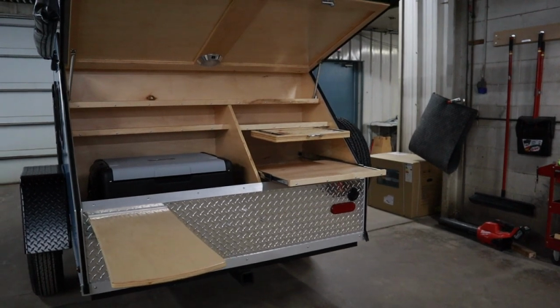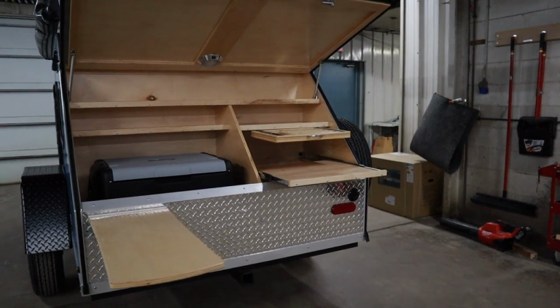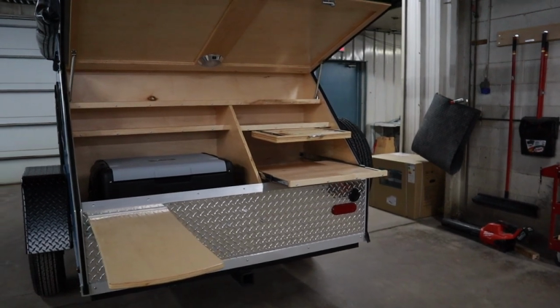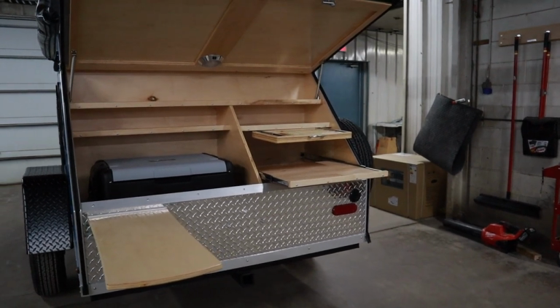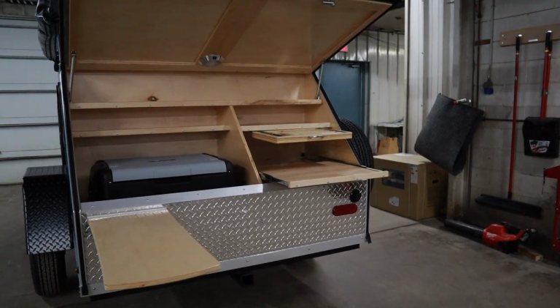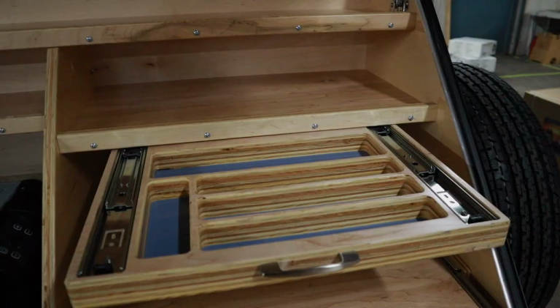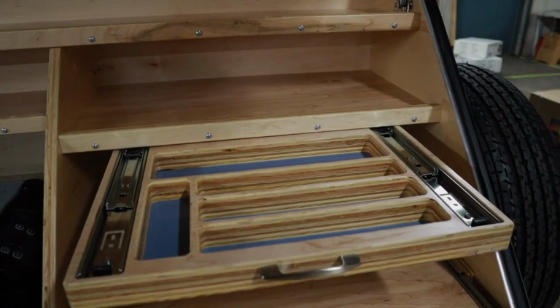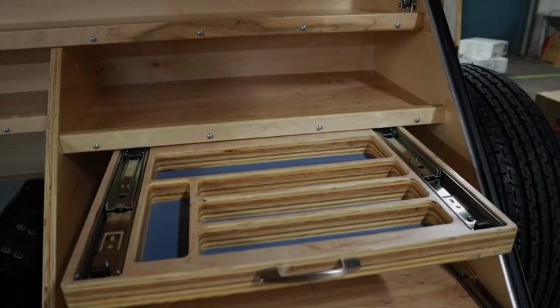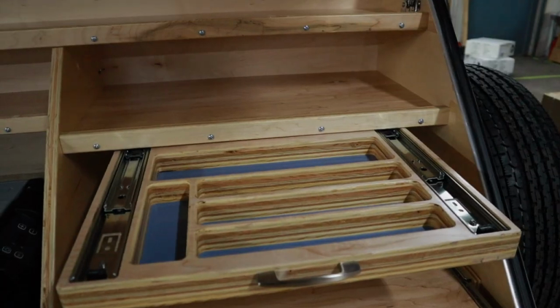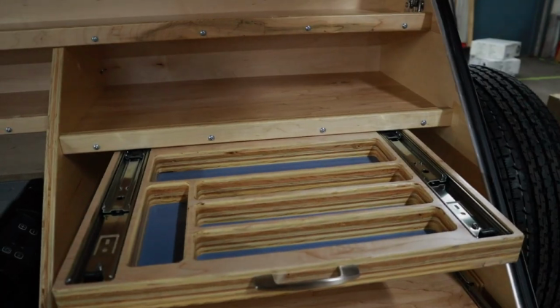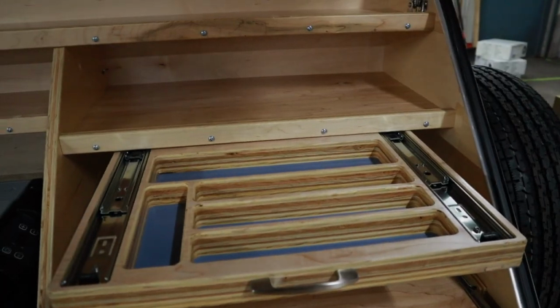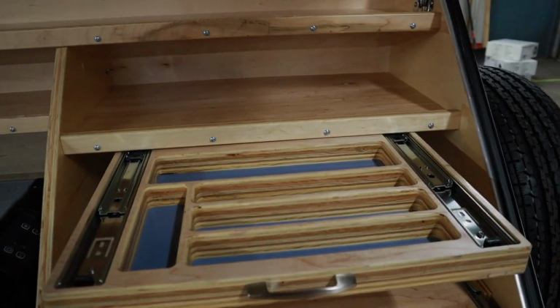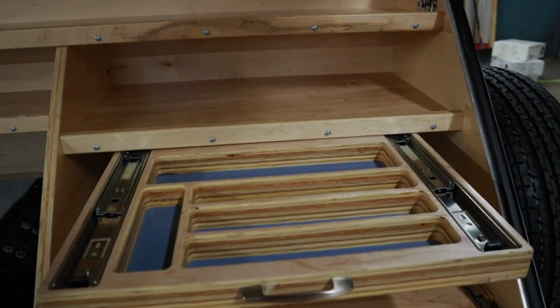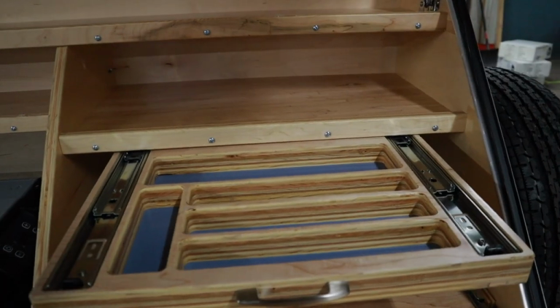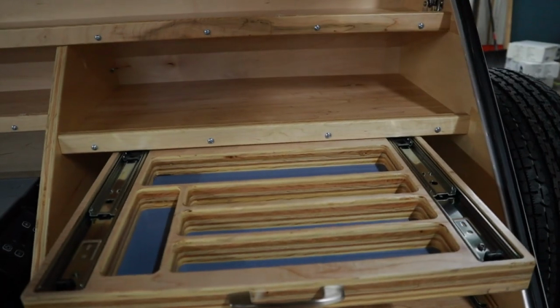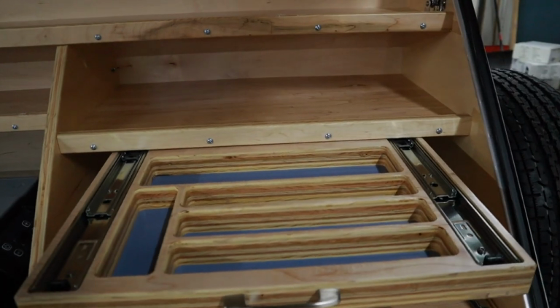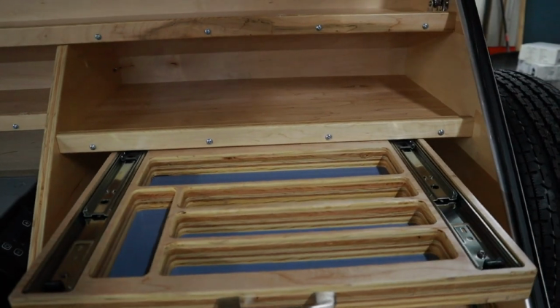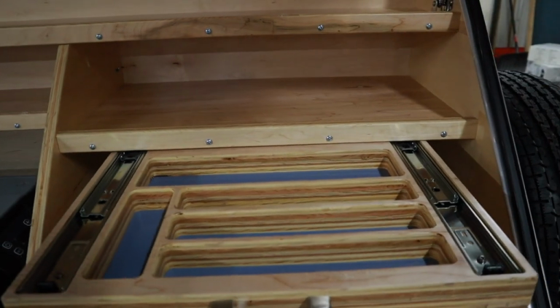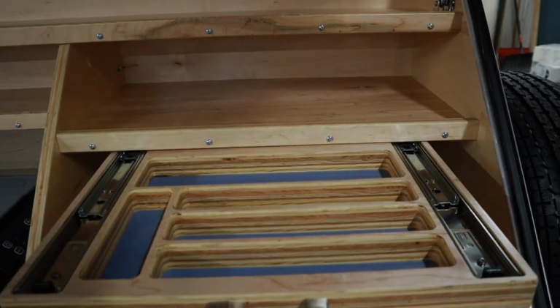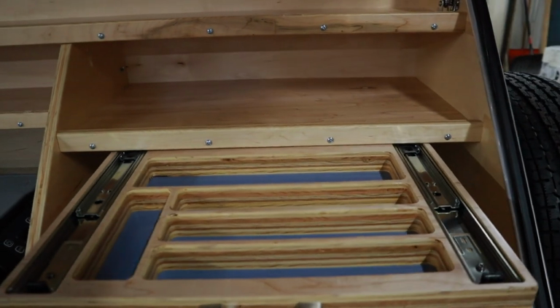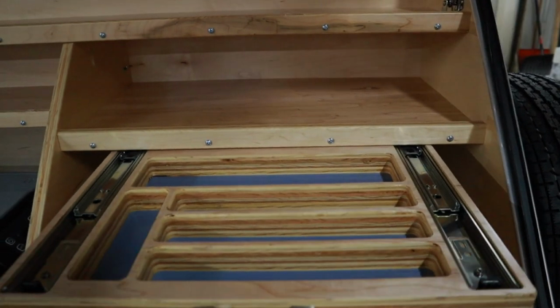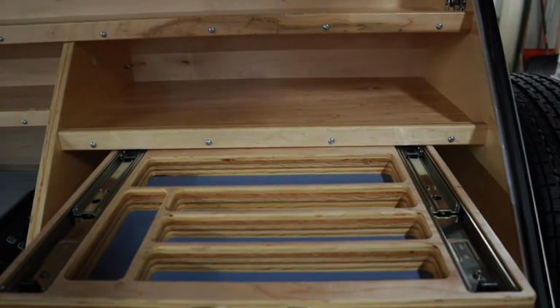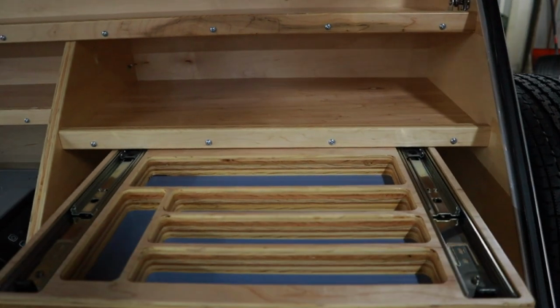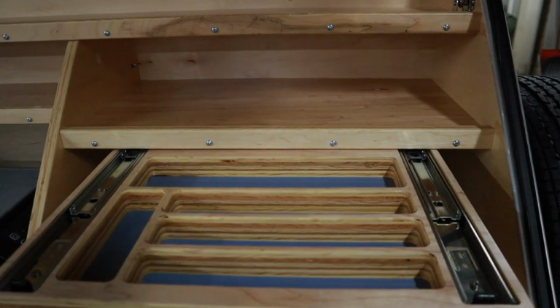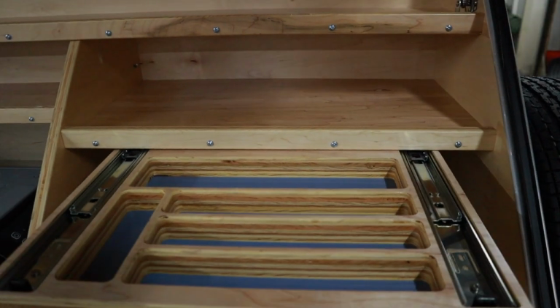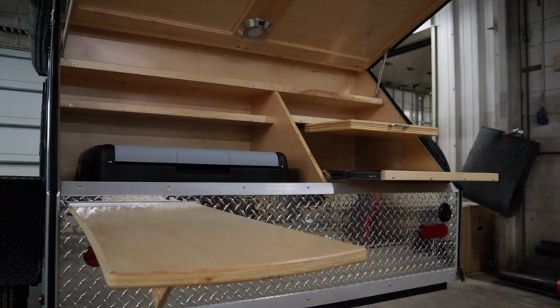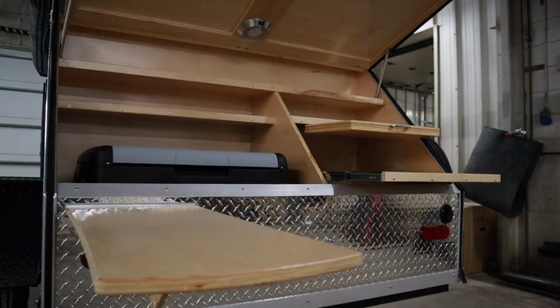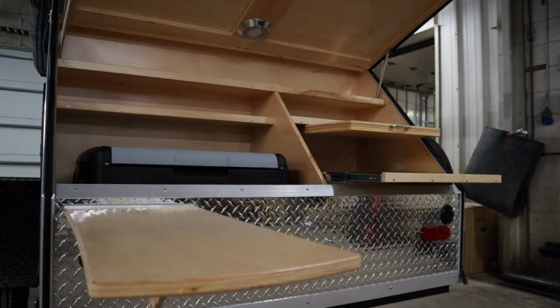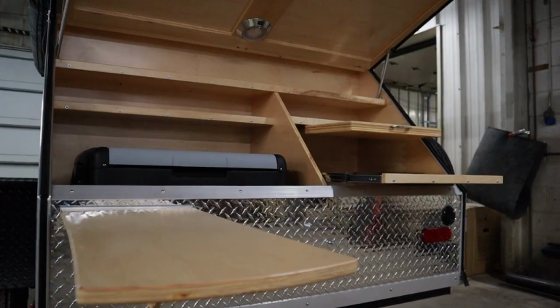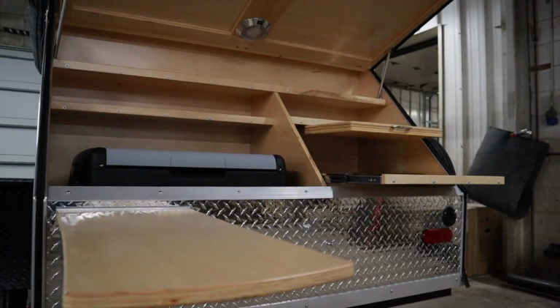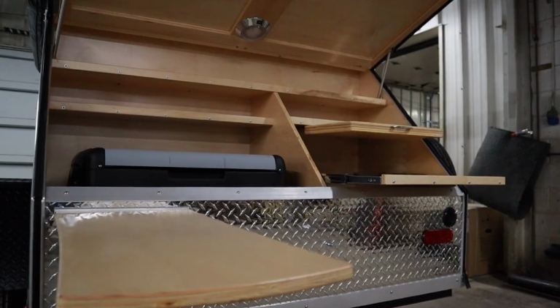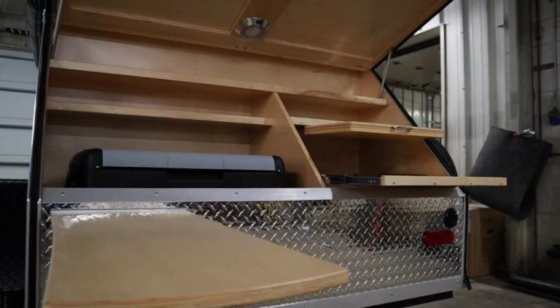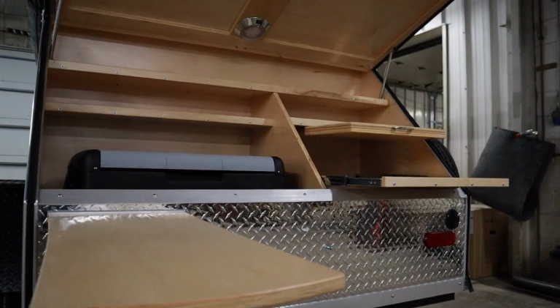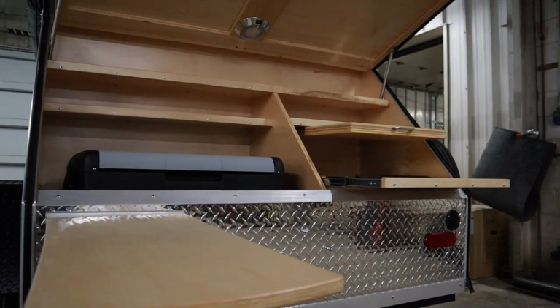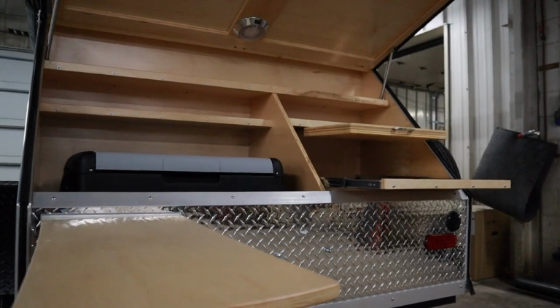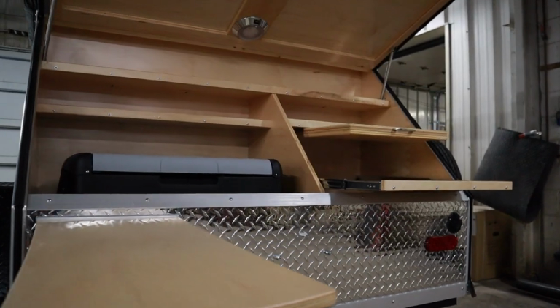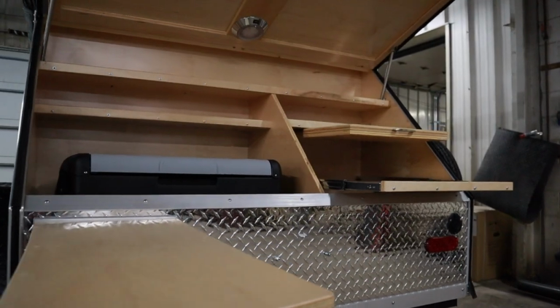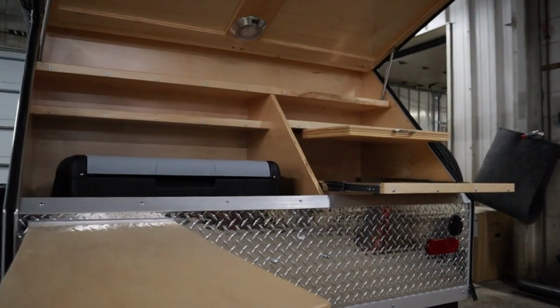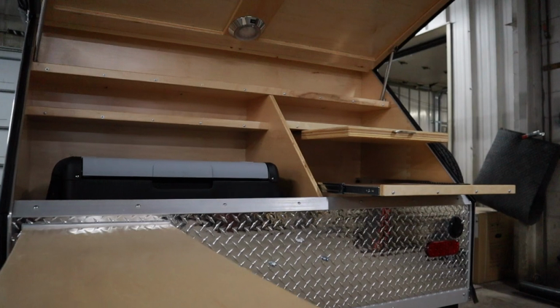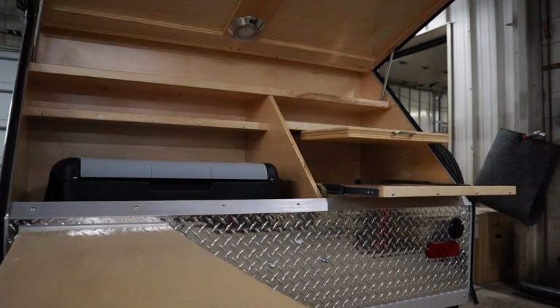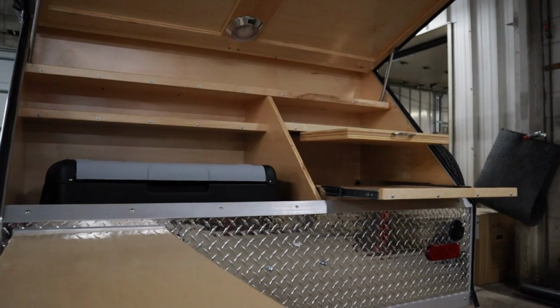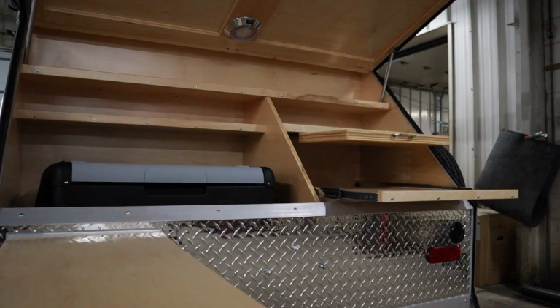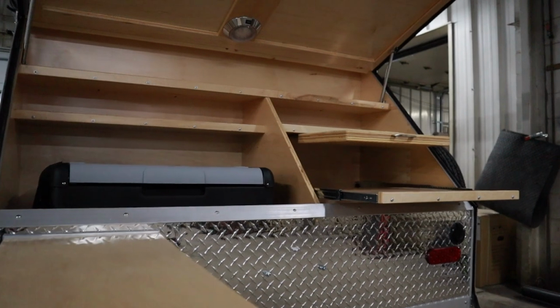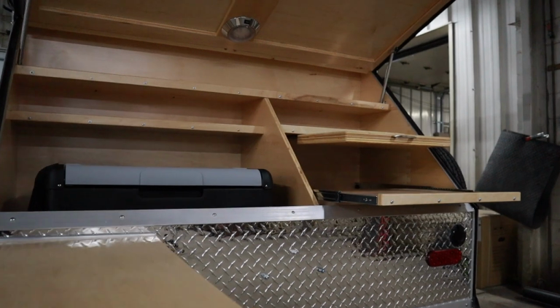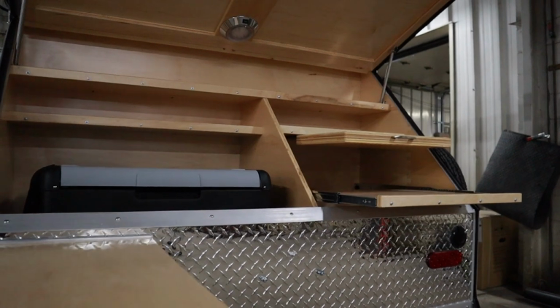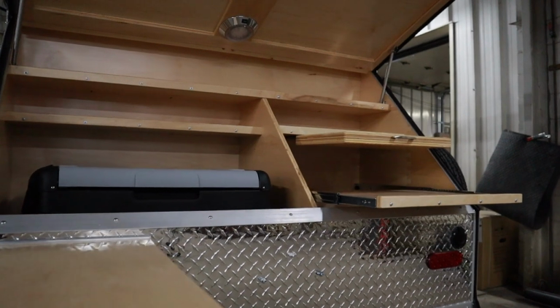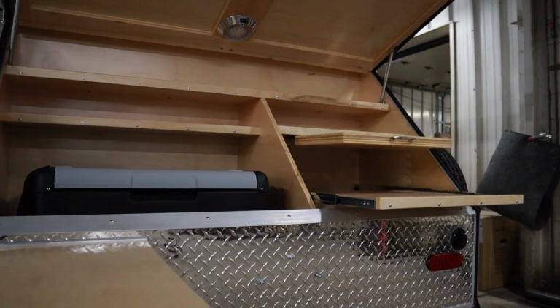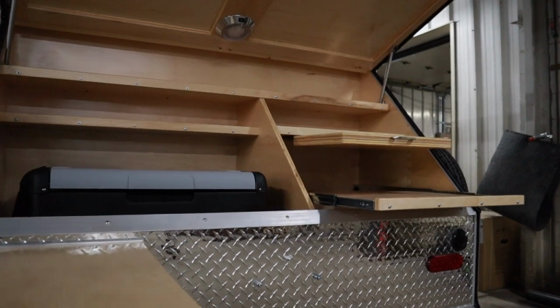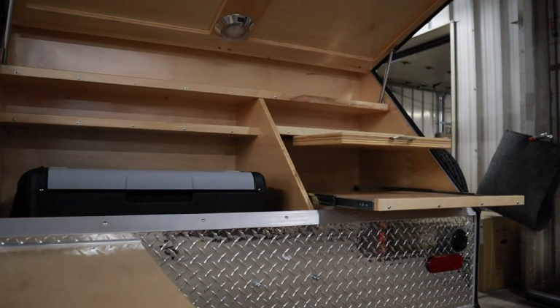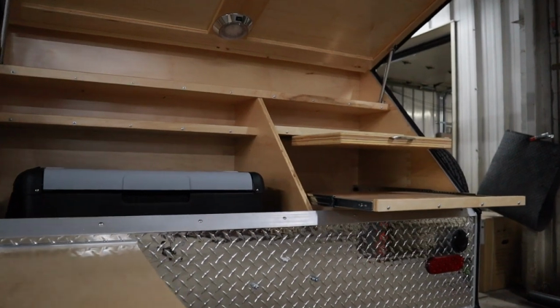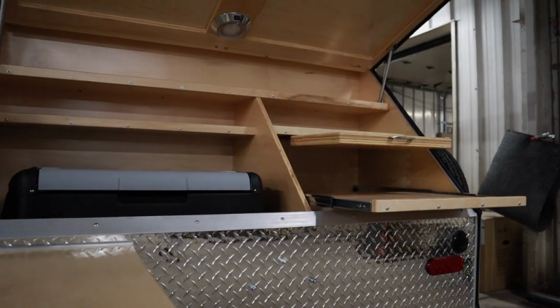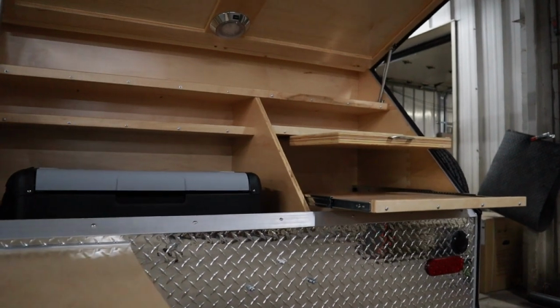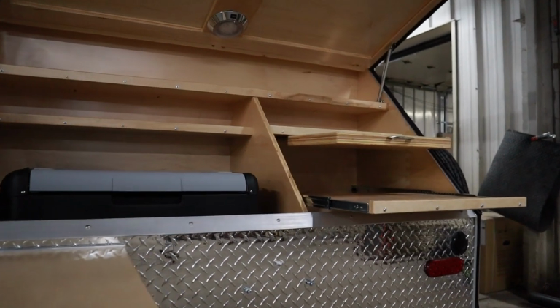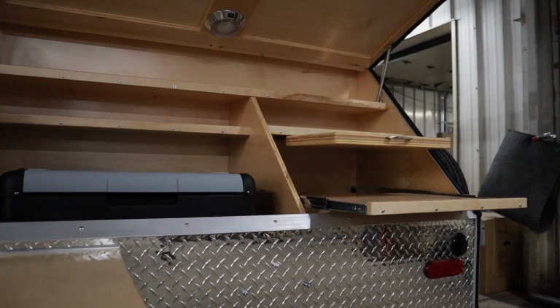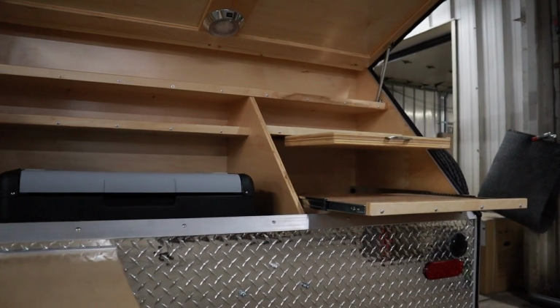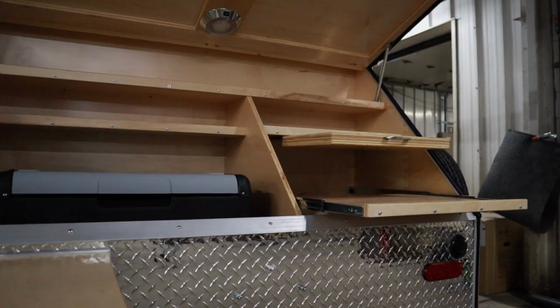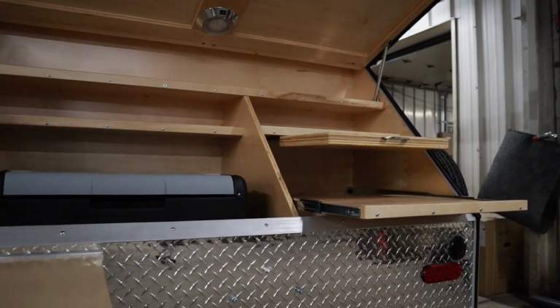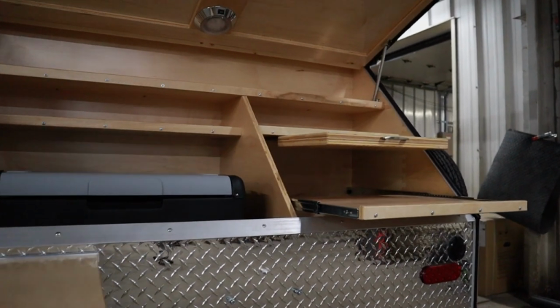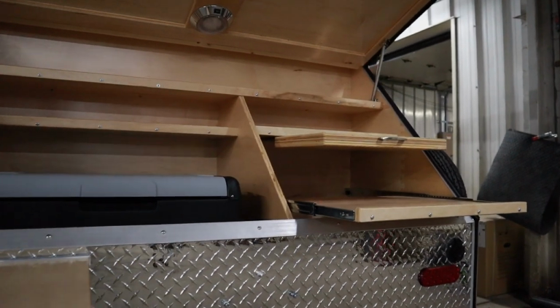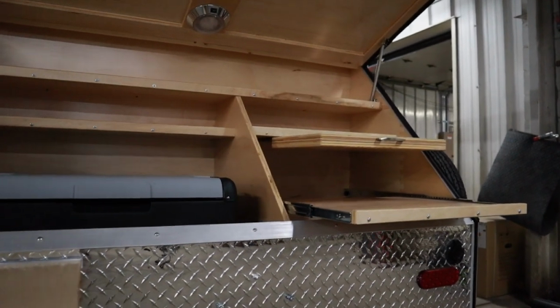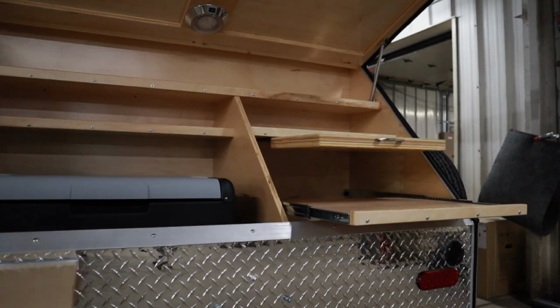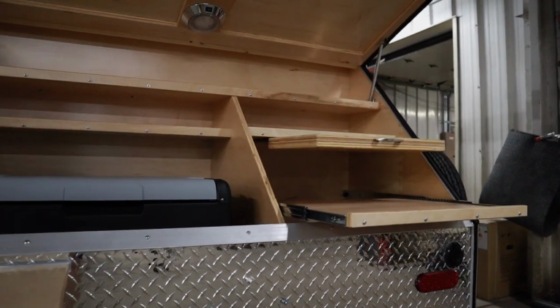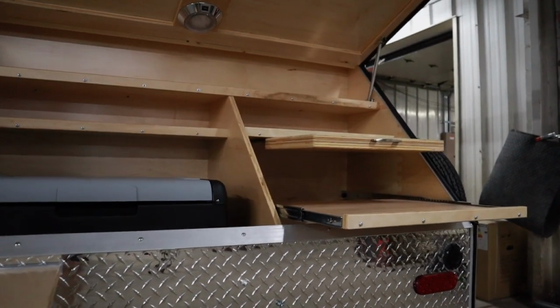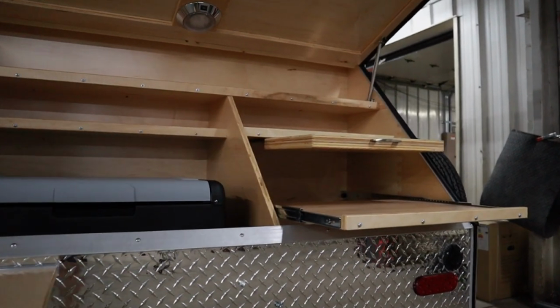The rear hatch opens to standard shelving with plenty of storage for your camping needs and fits a 65-liter 12-volt fridge to keep things cold with confidence.